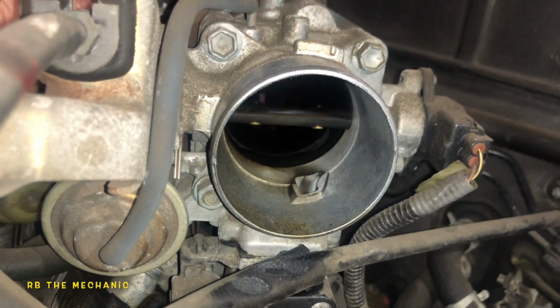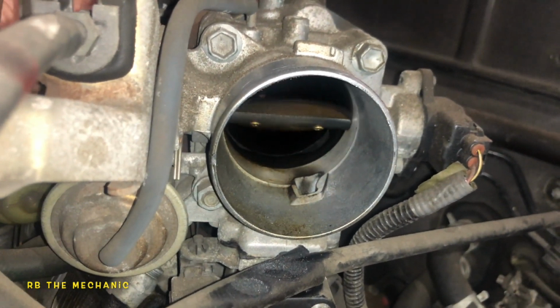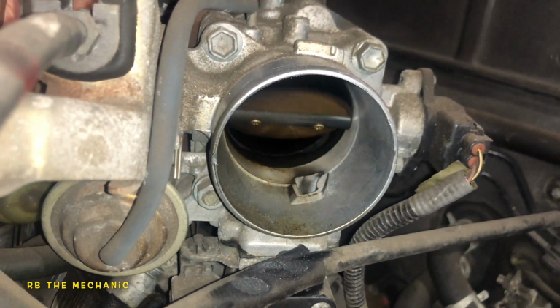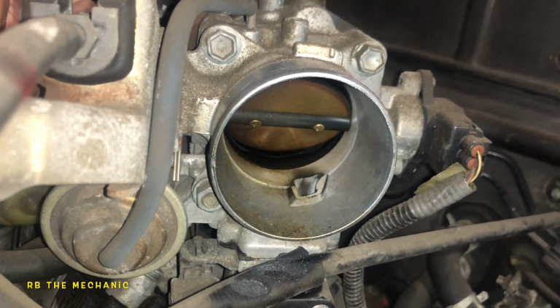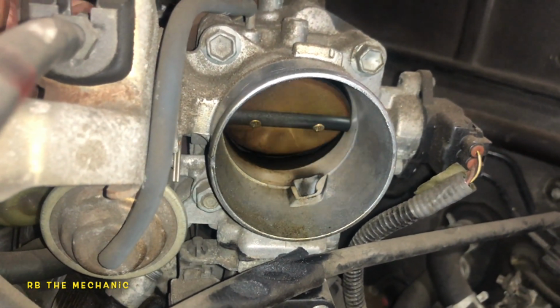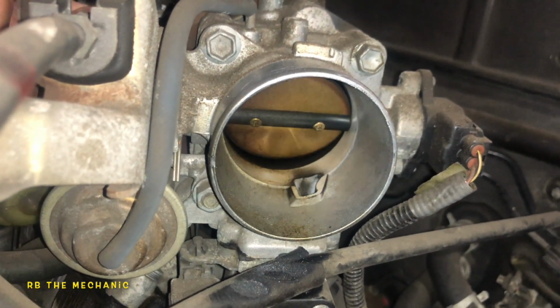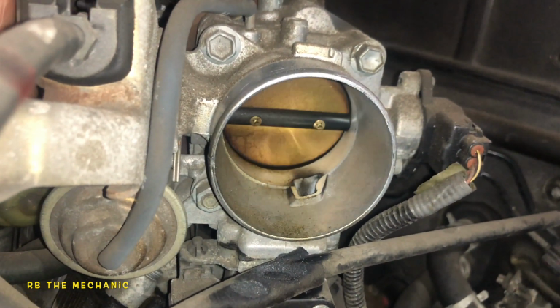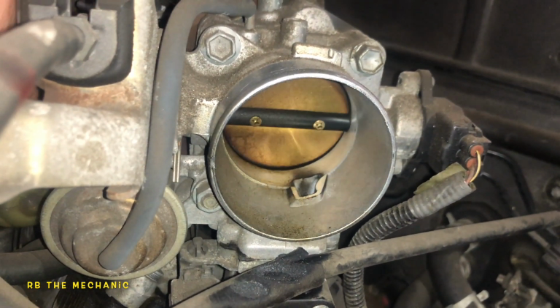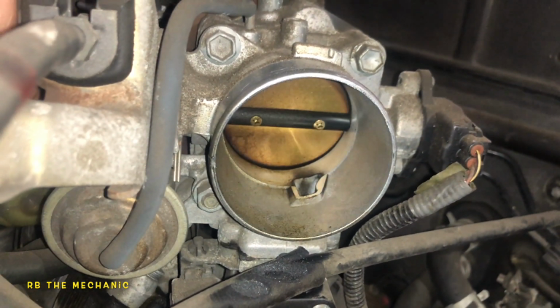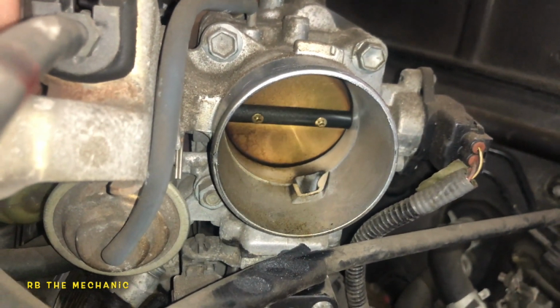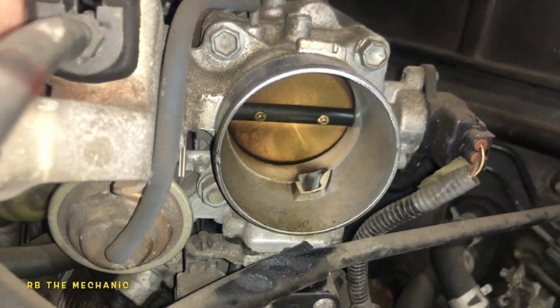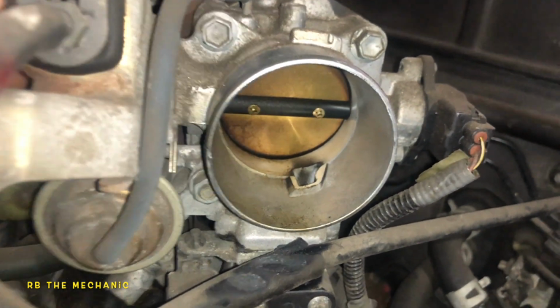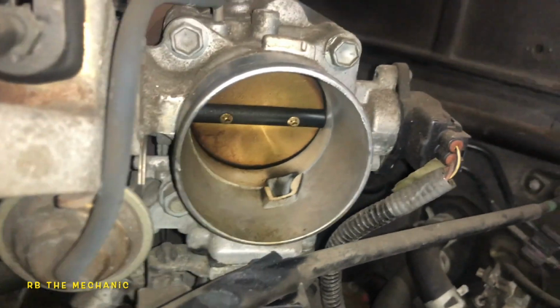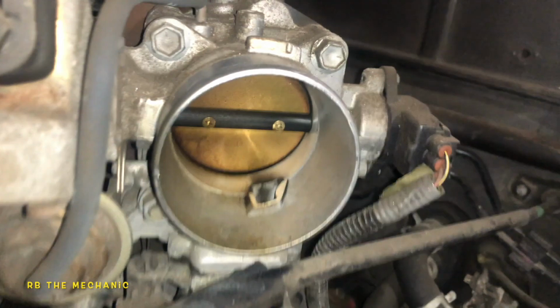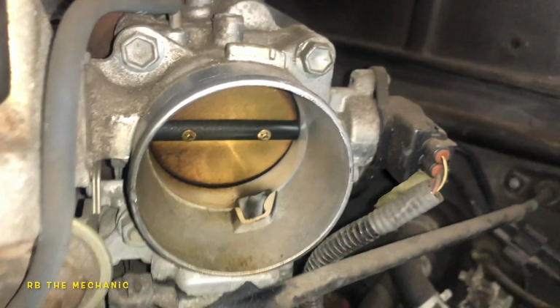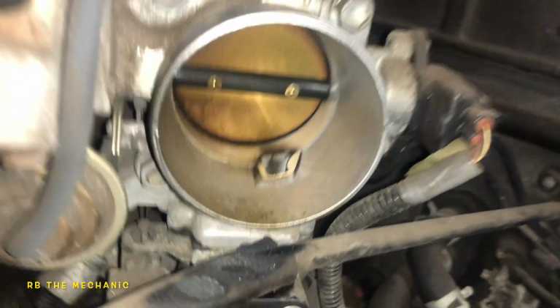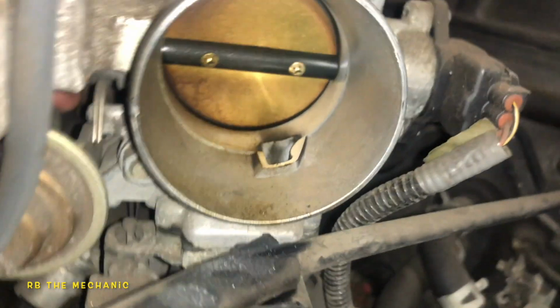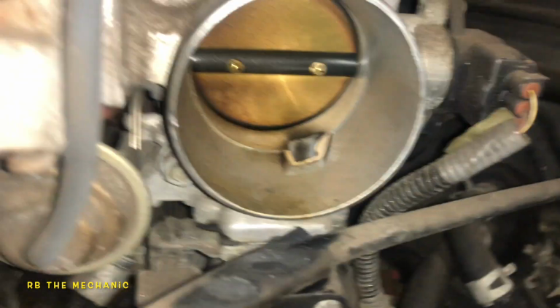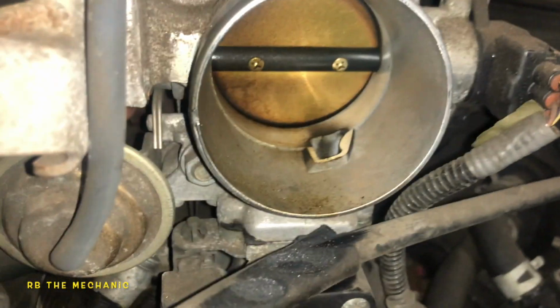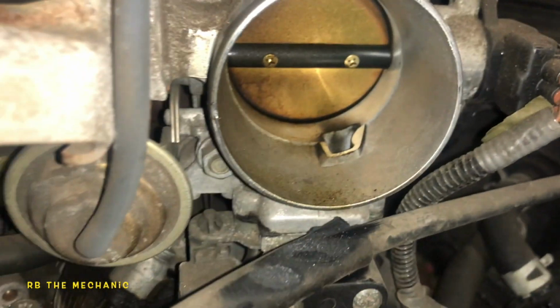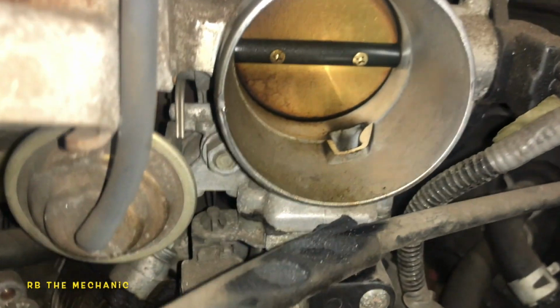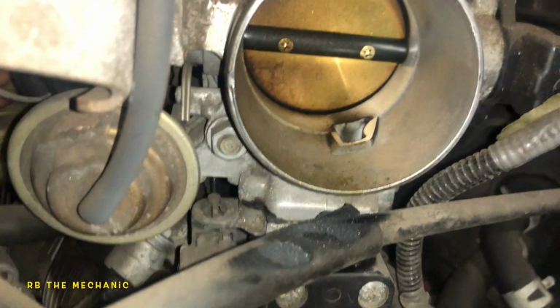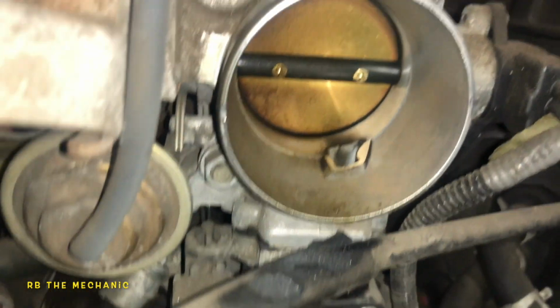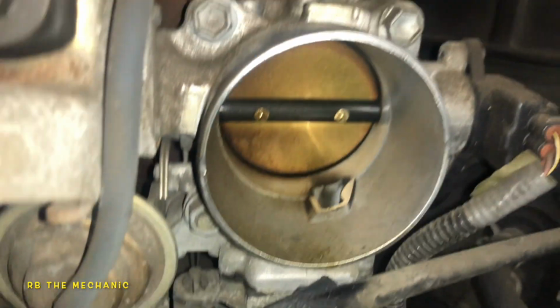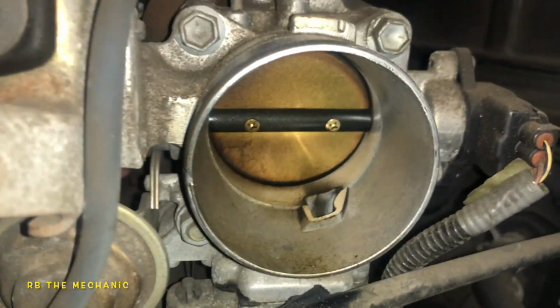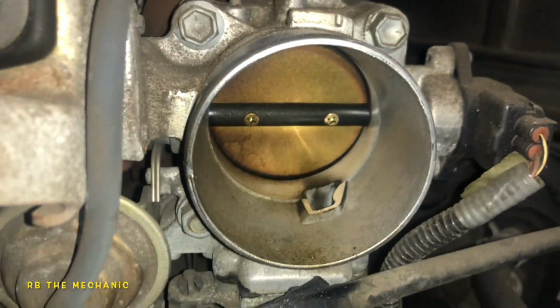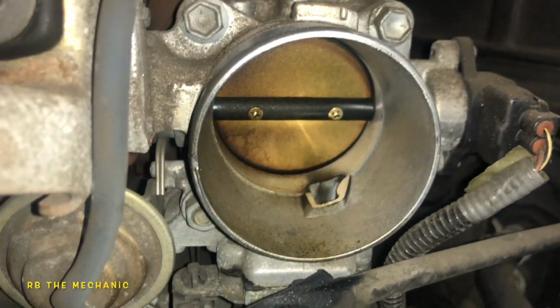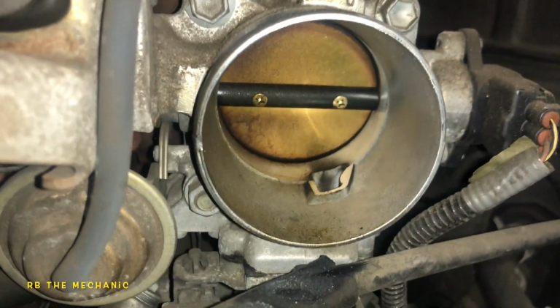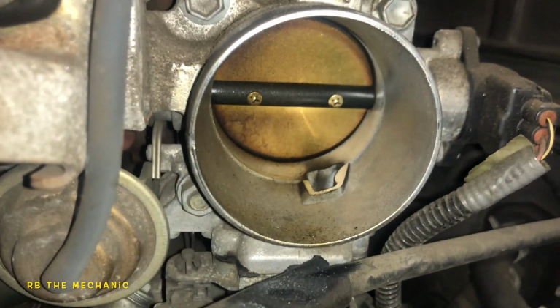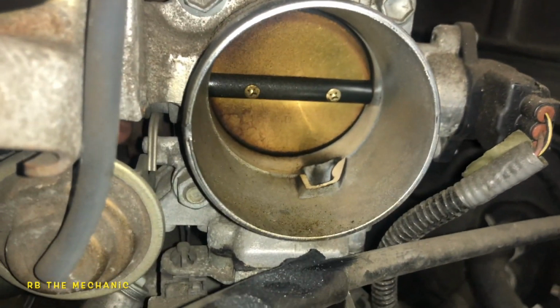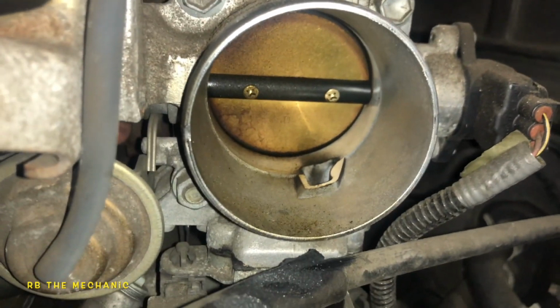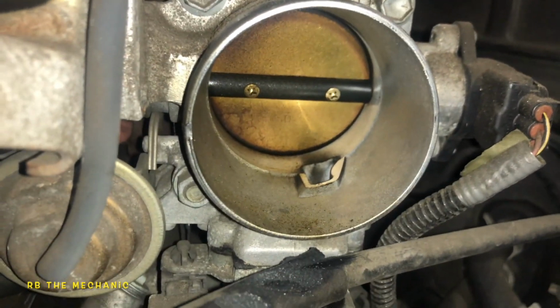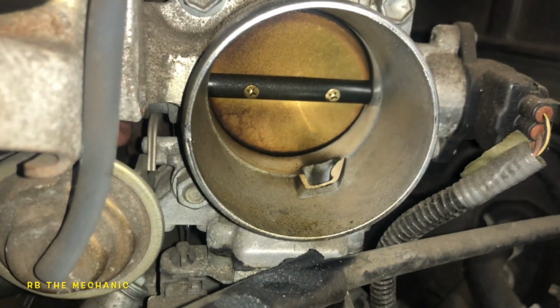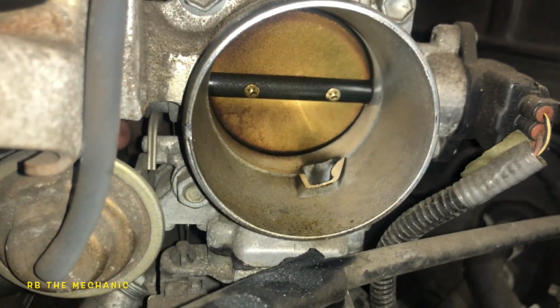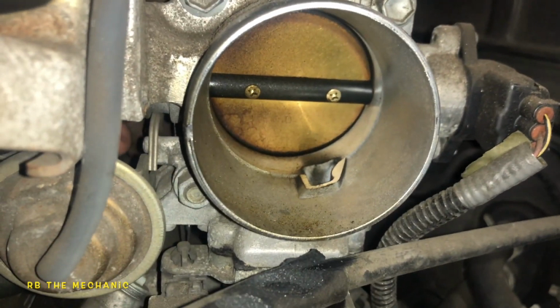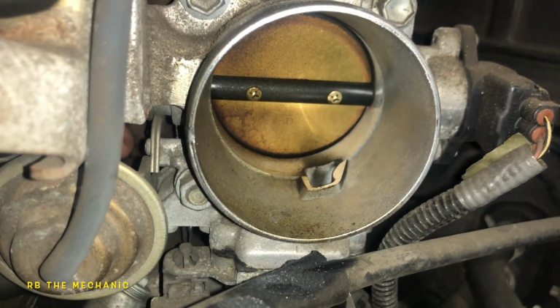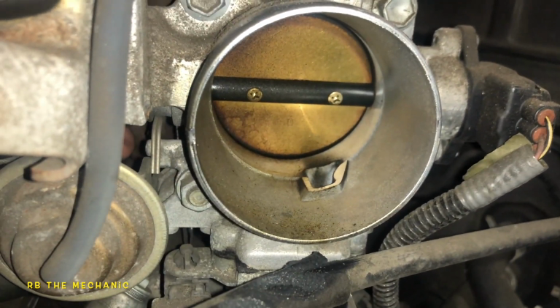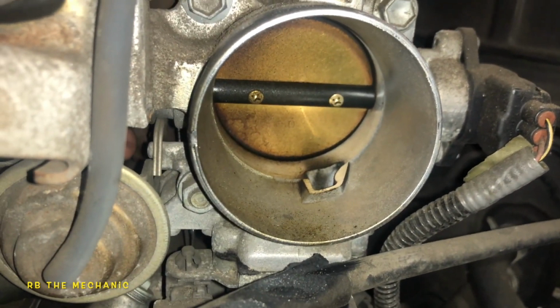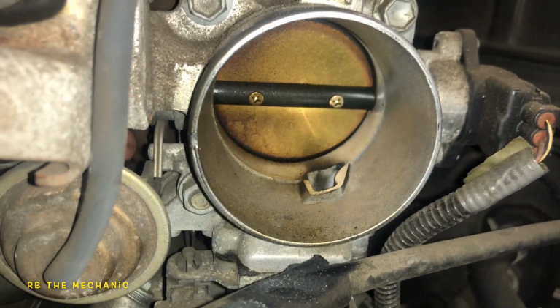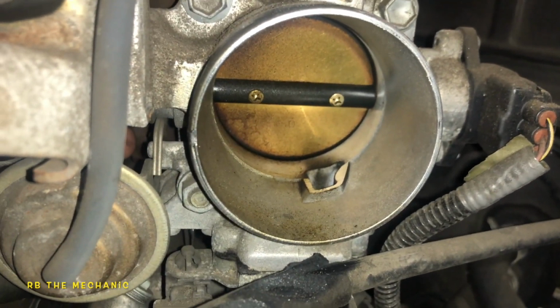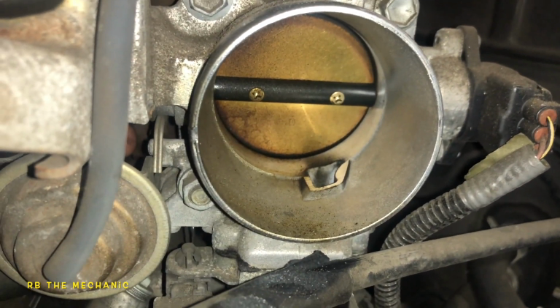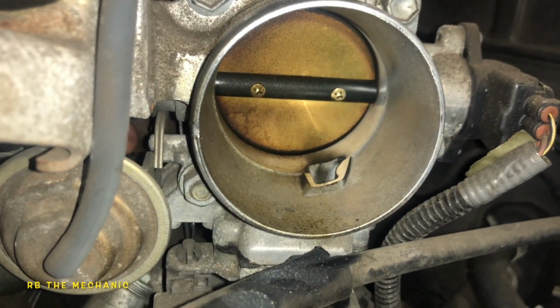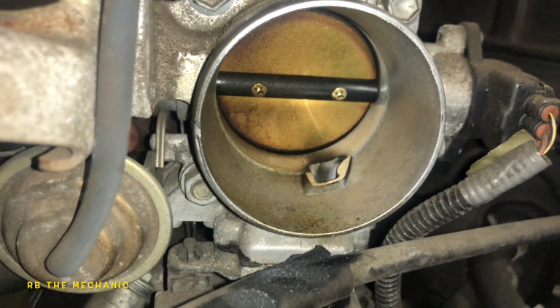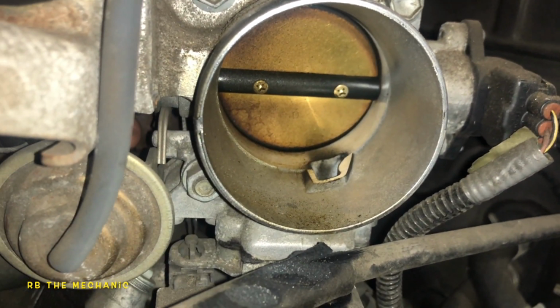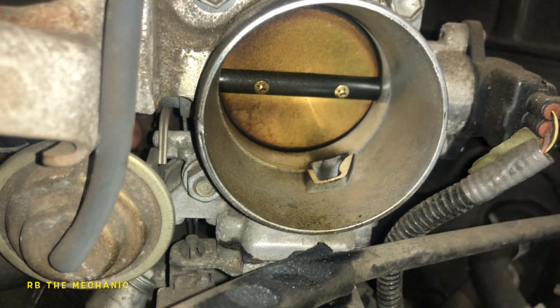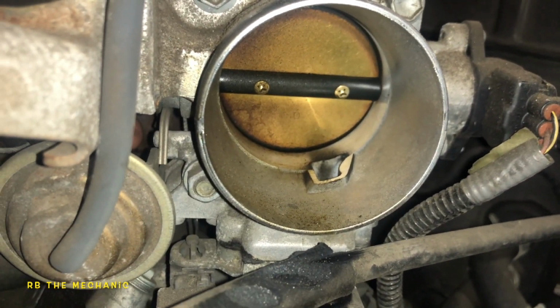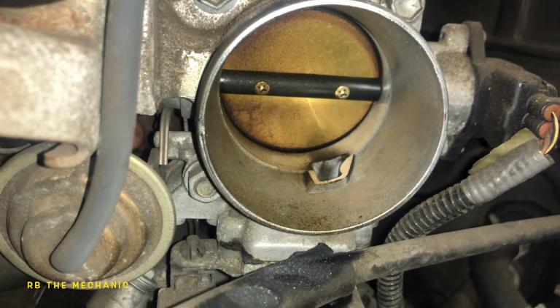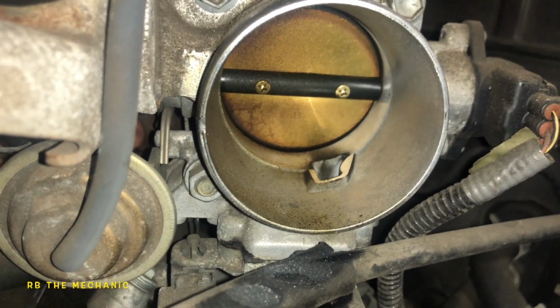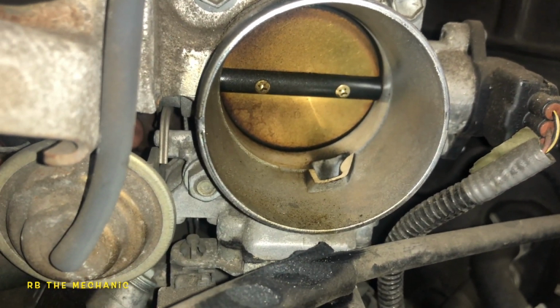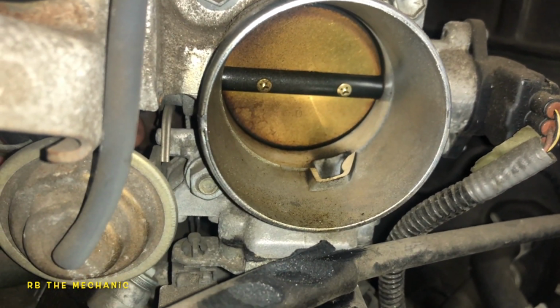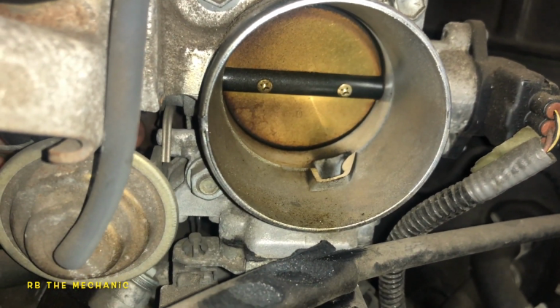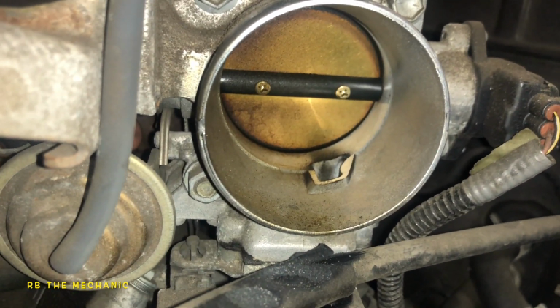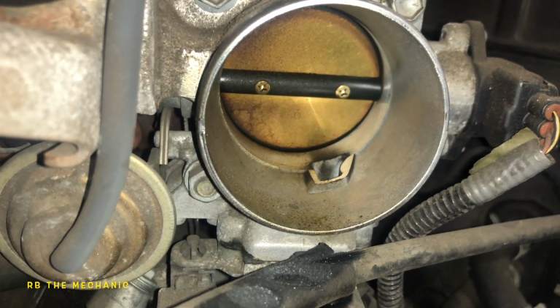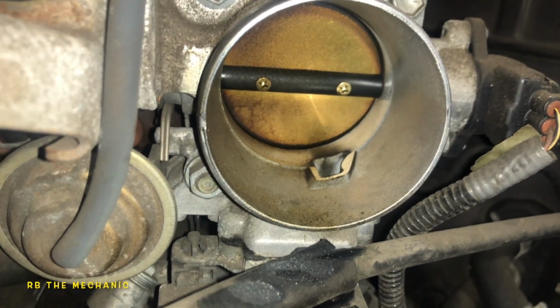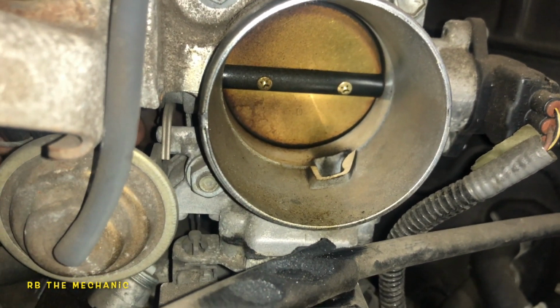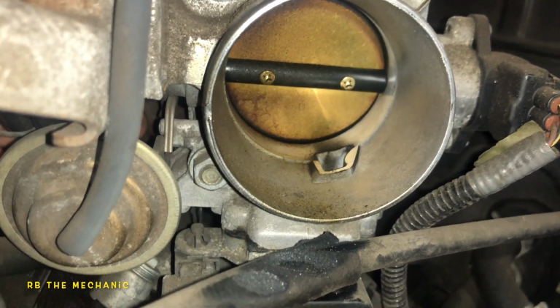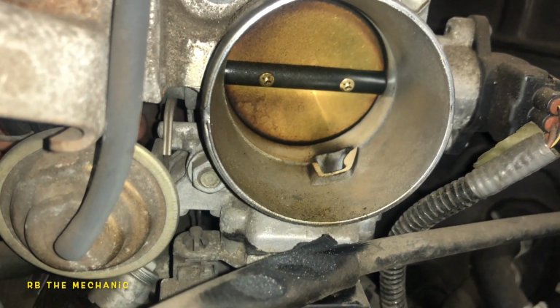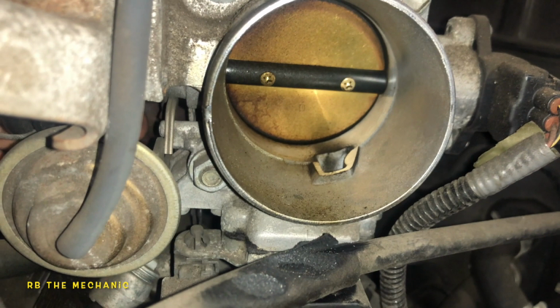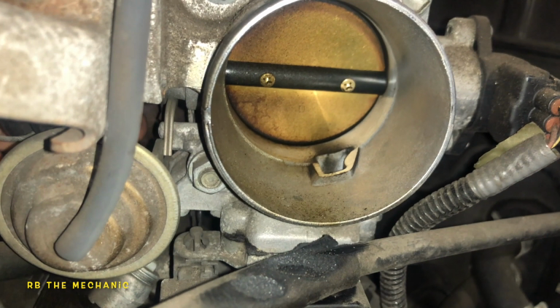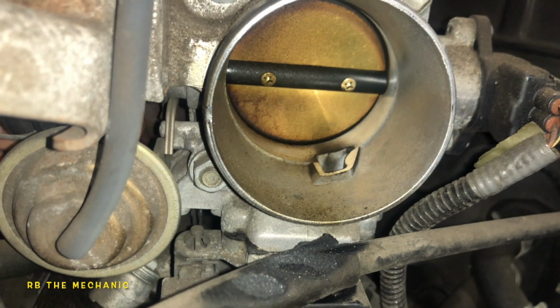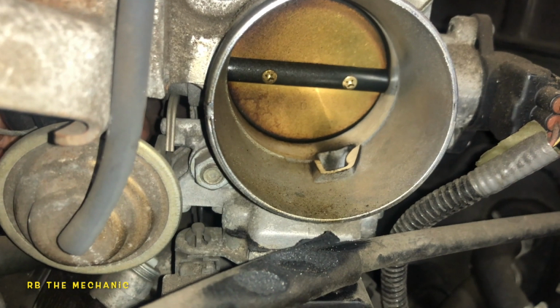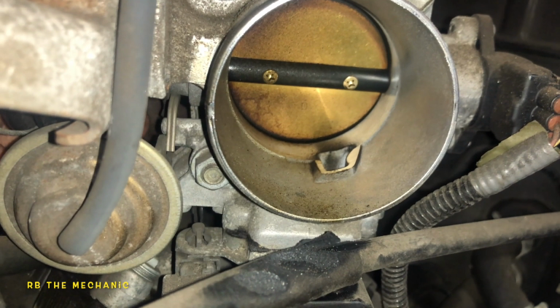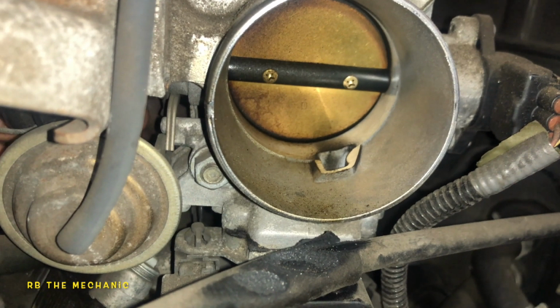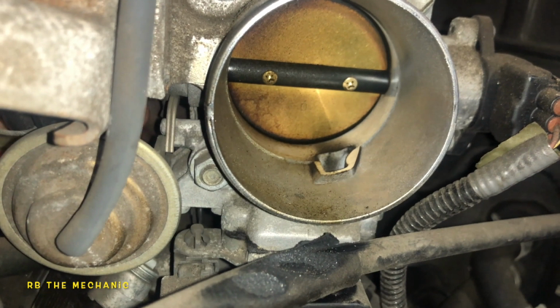You see this throttle body is dirty. That's what it looked like — this is before, and you will see afterward.